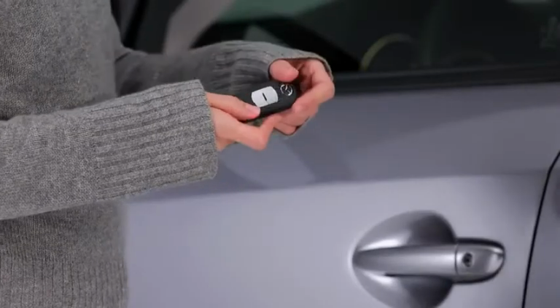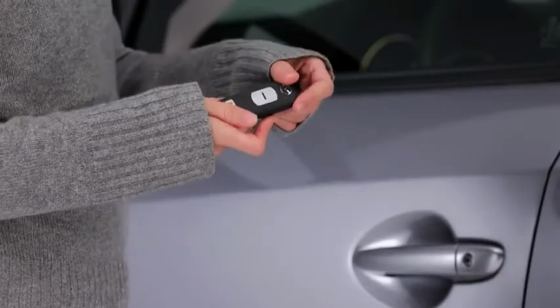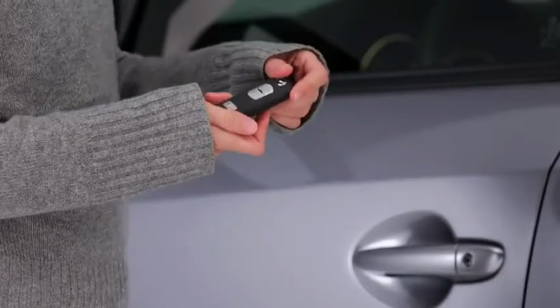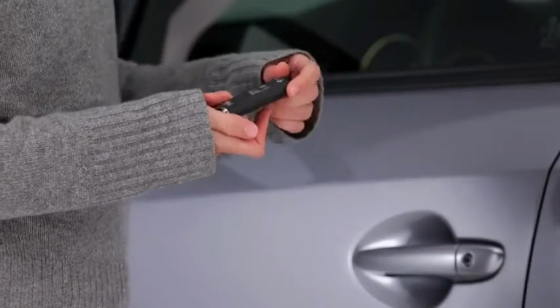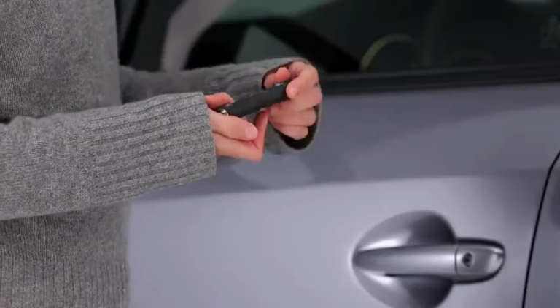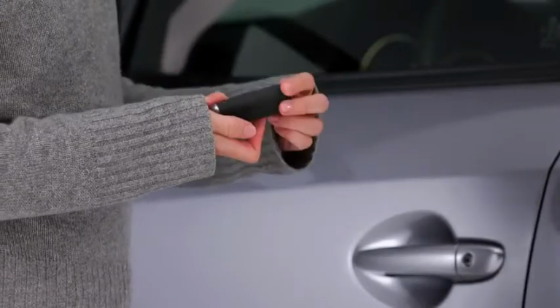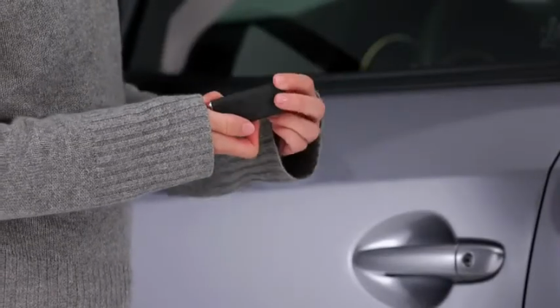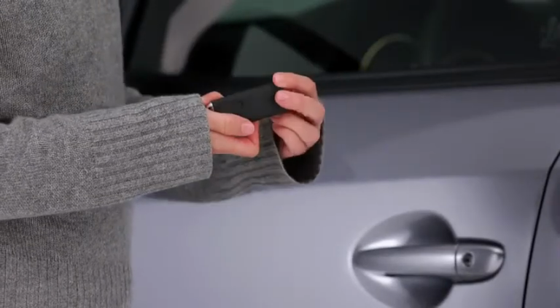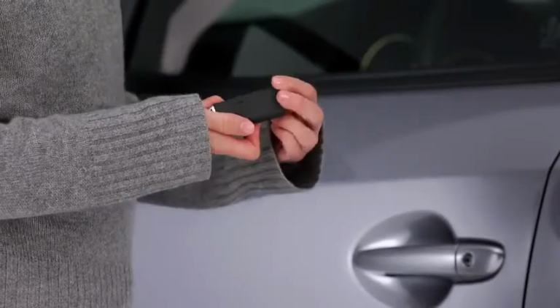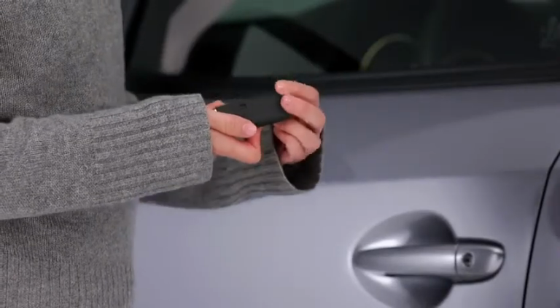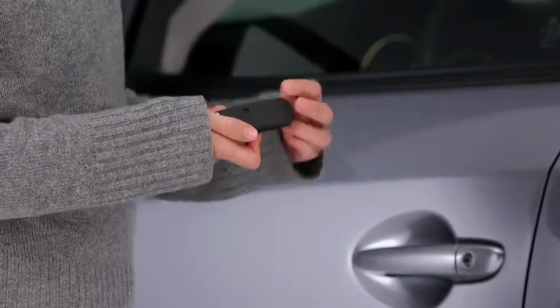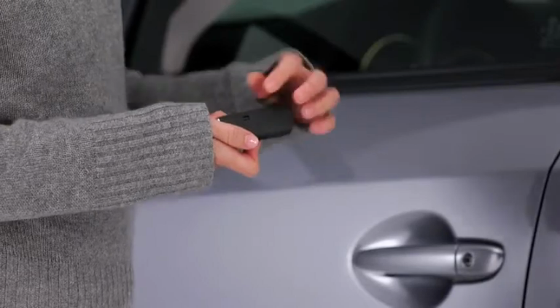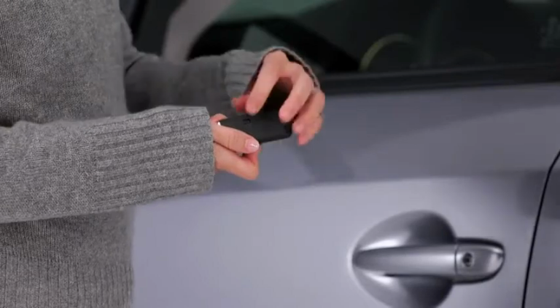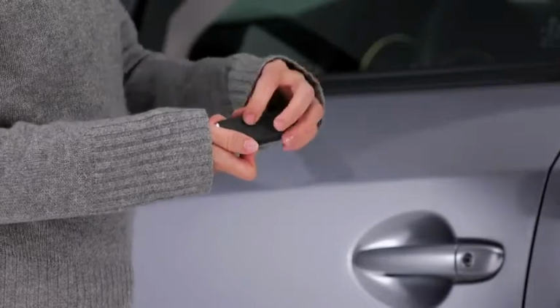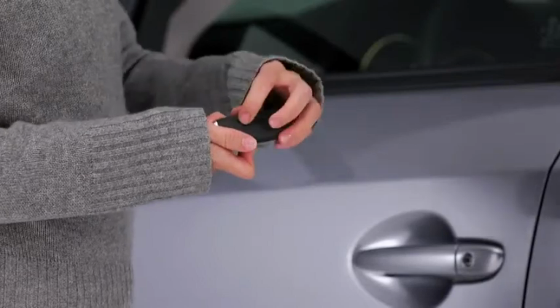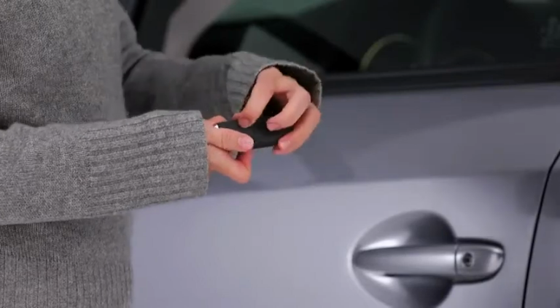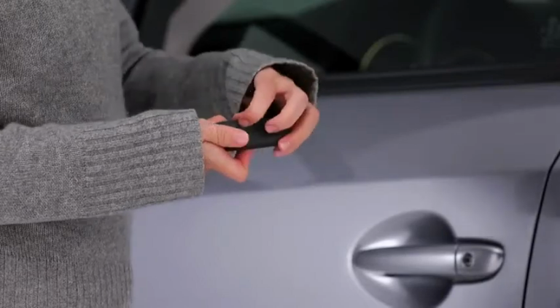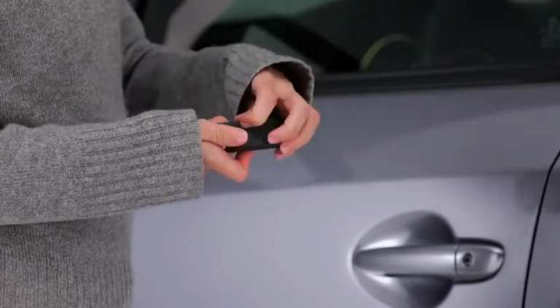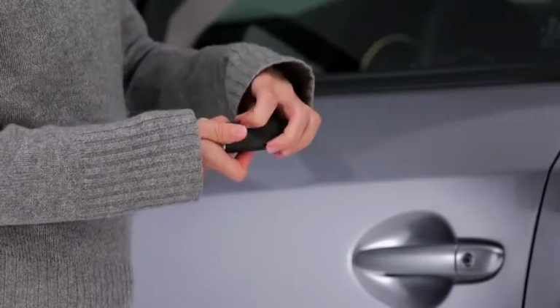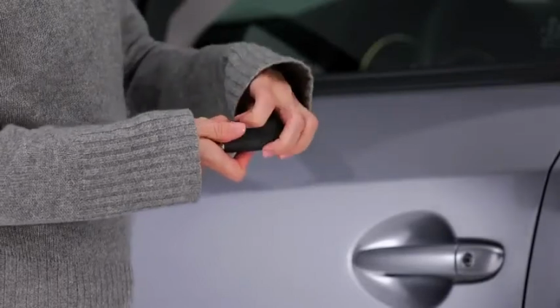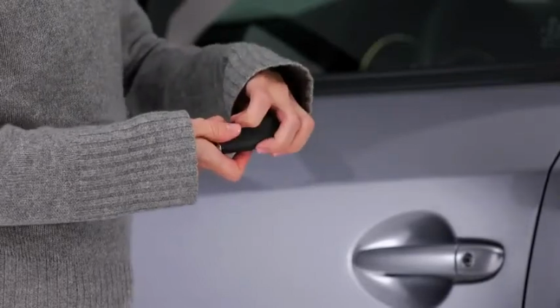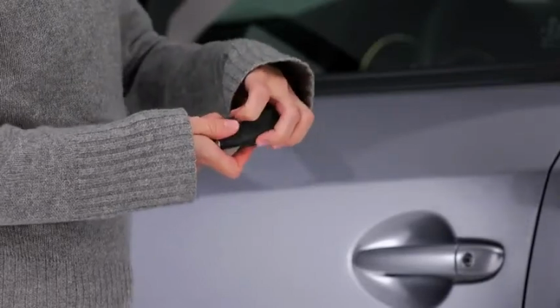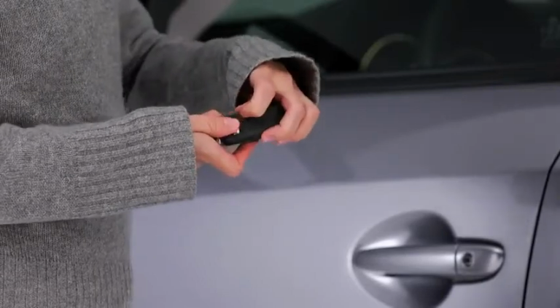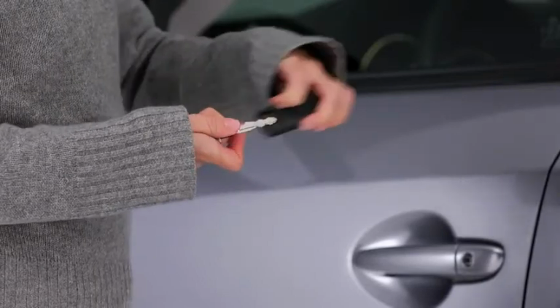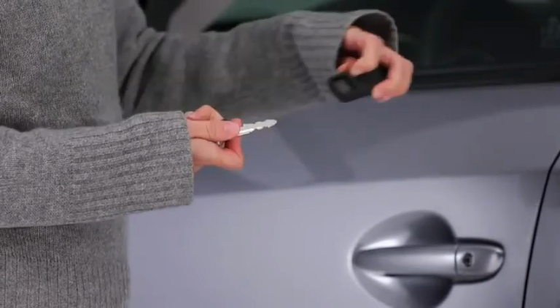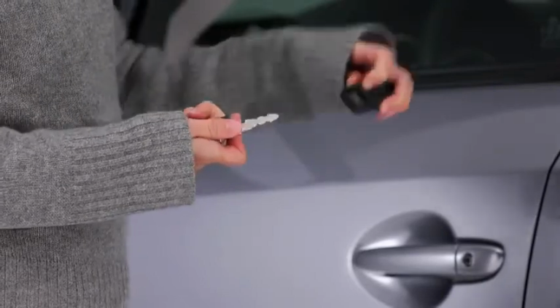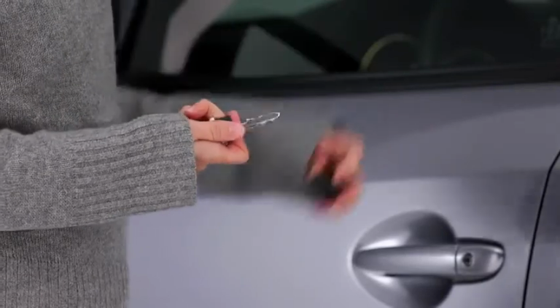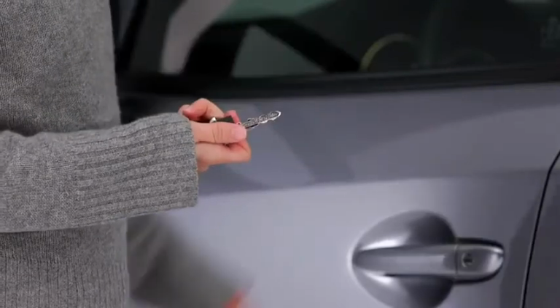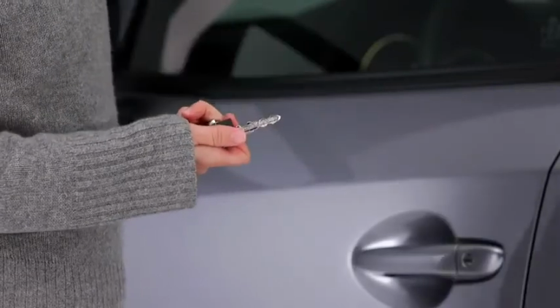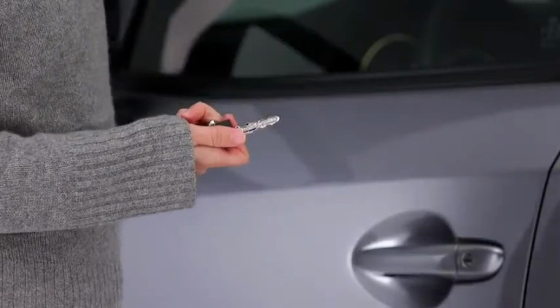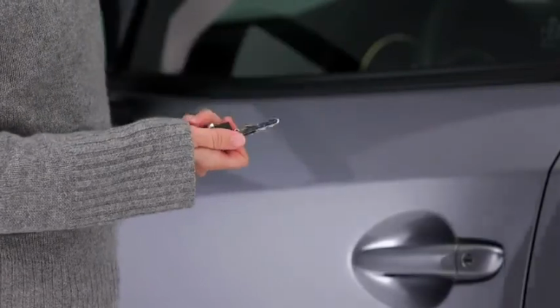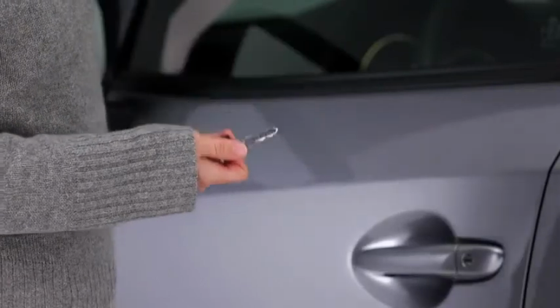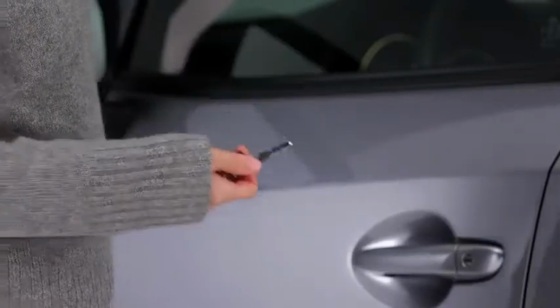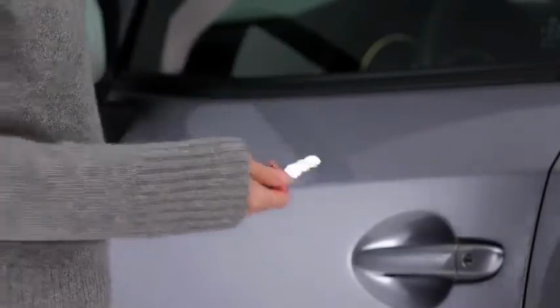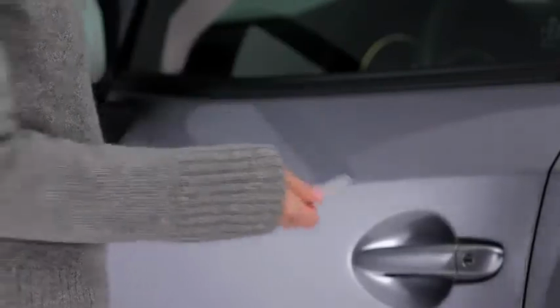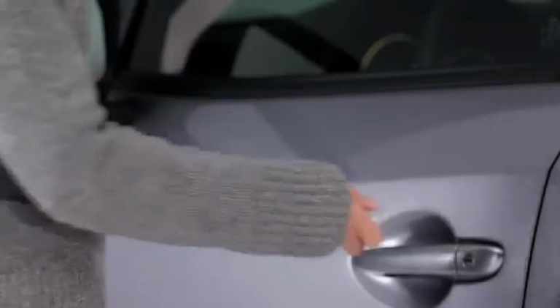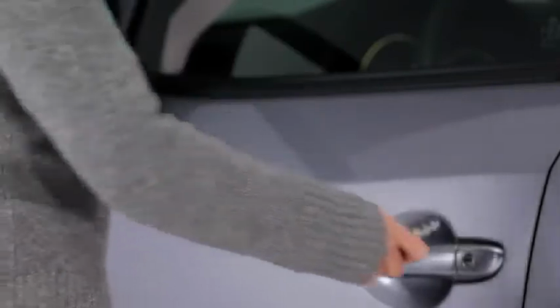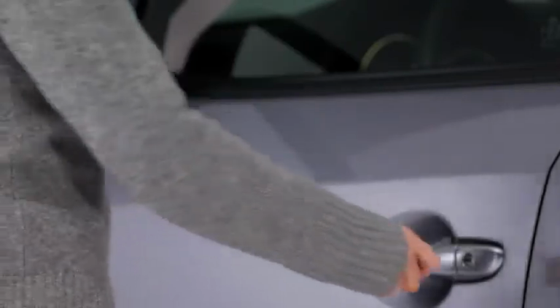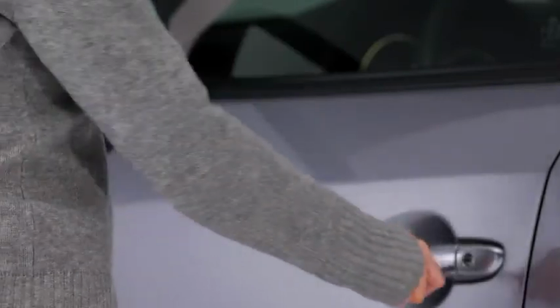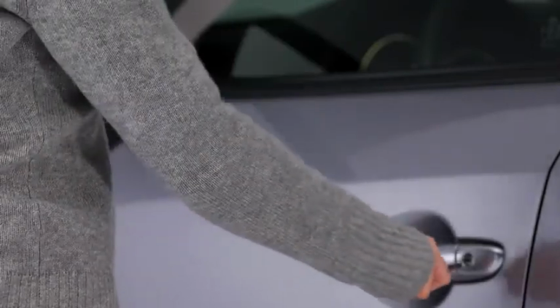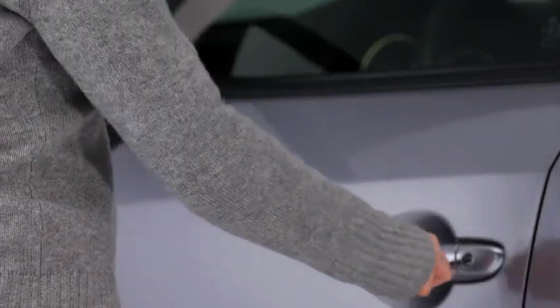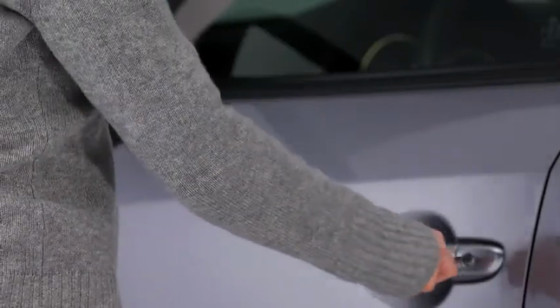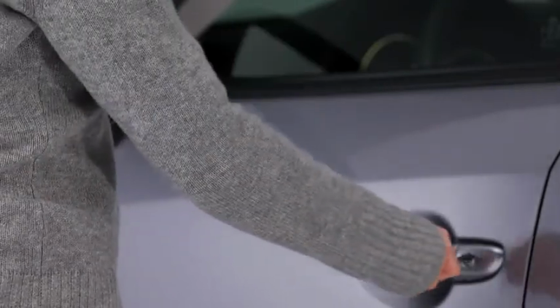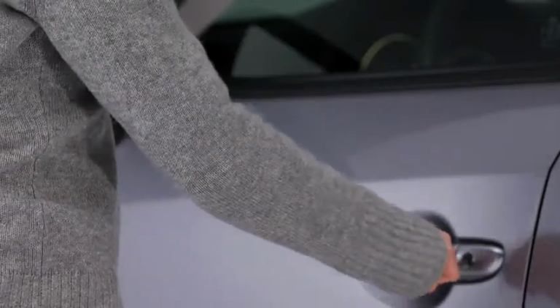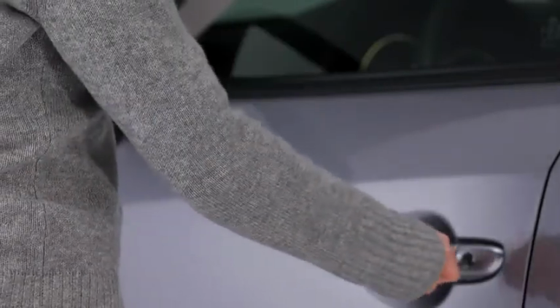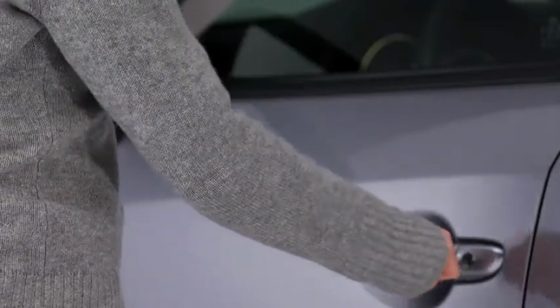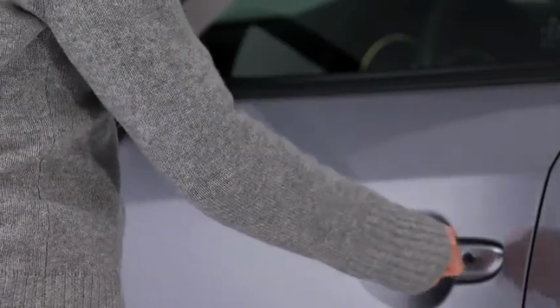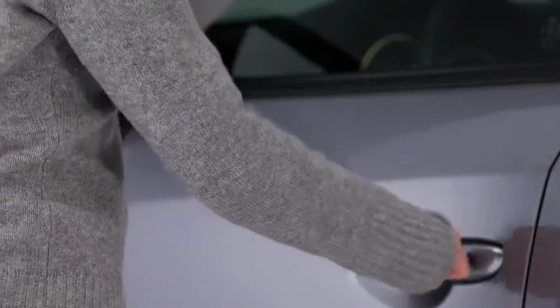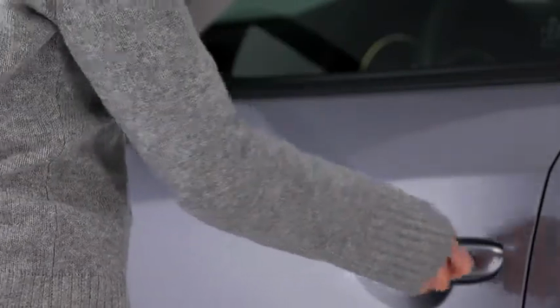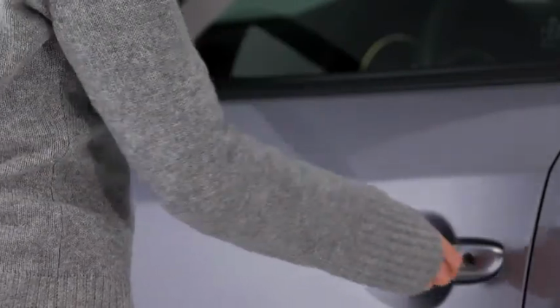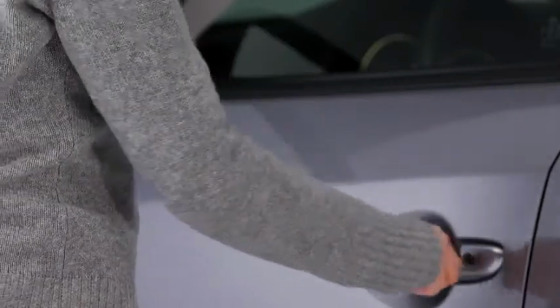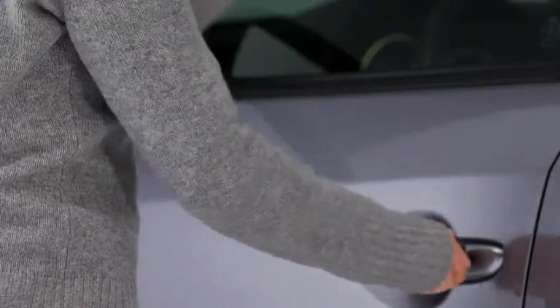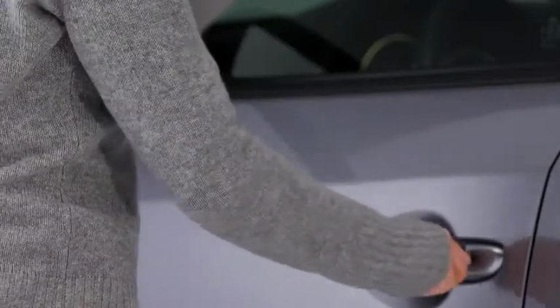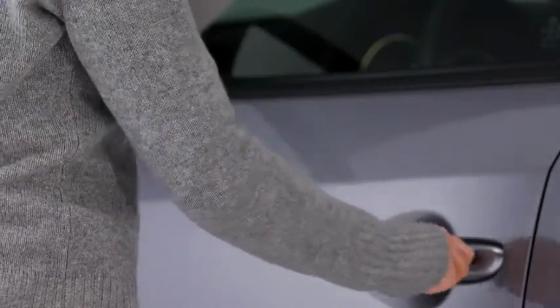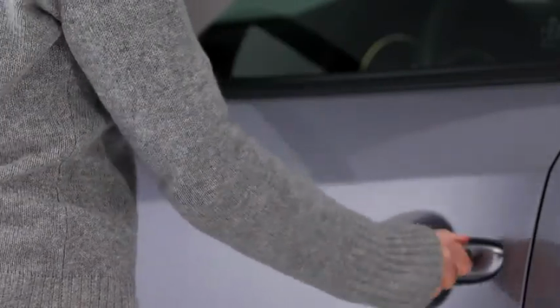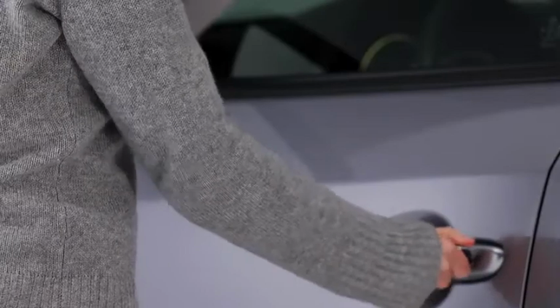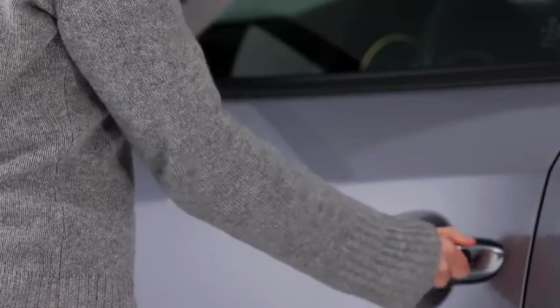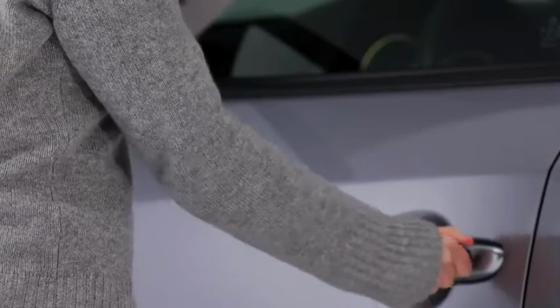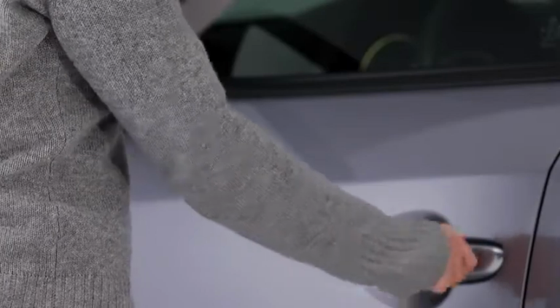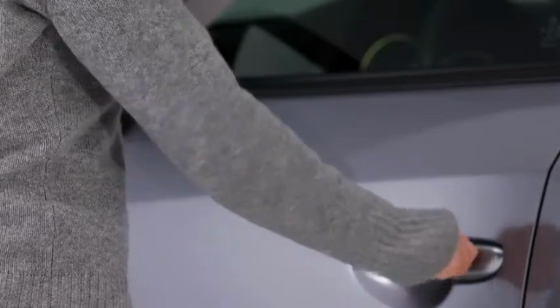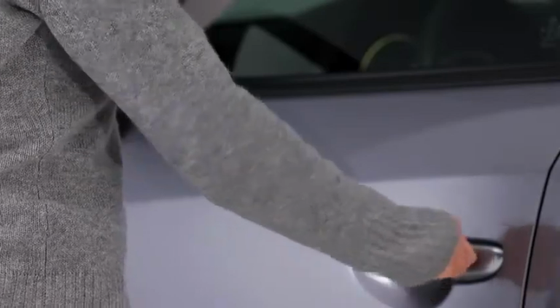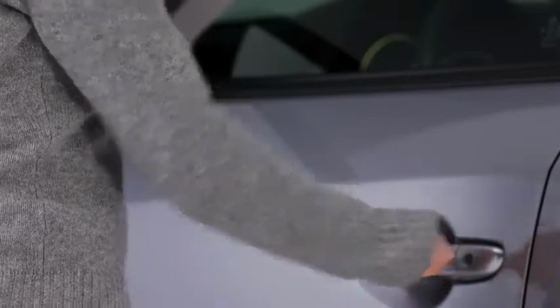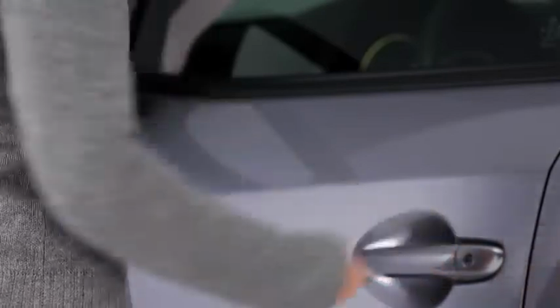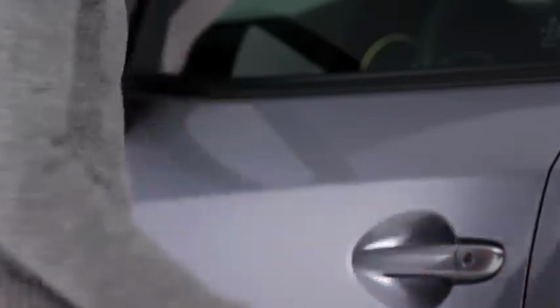To start the engine with a dead key battery, first pull the auxiliary key from the key and use the auxiliary key to unlock the driver's door.